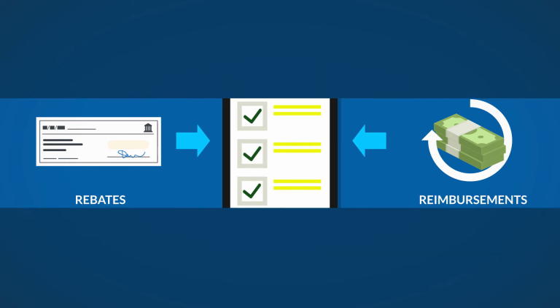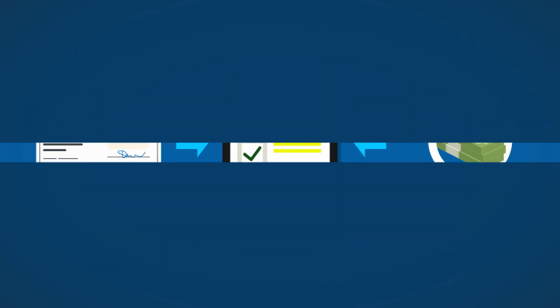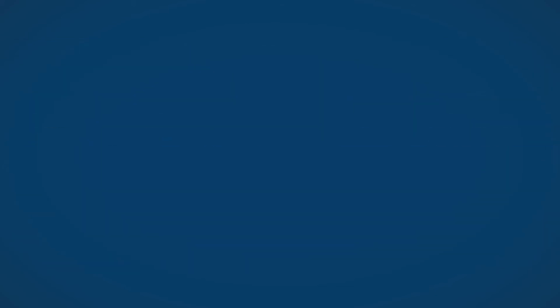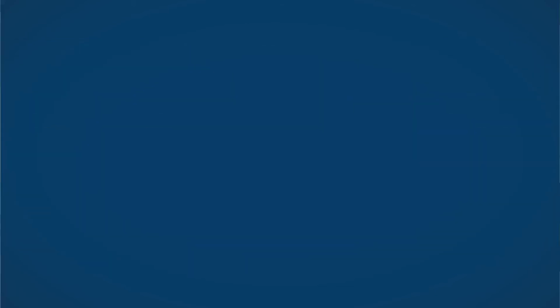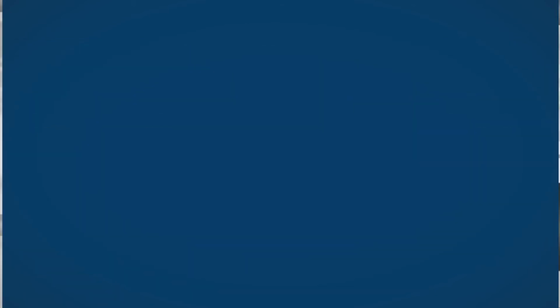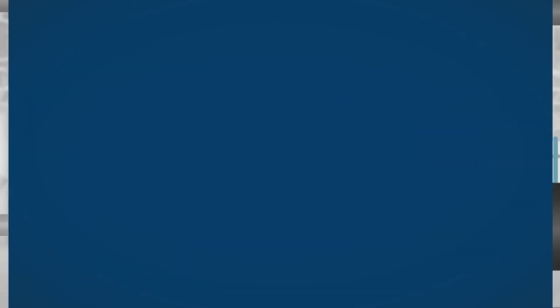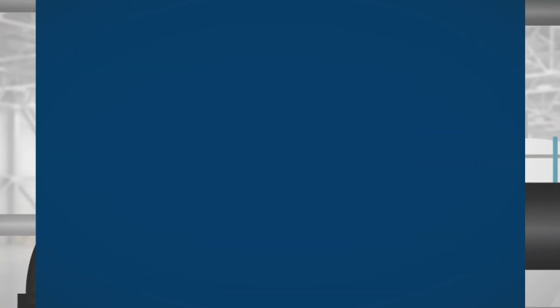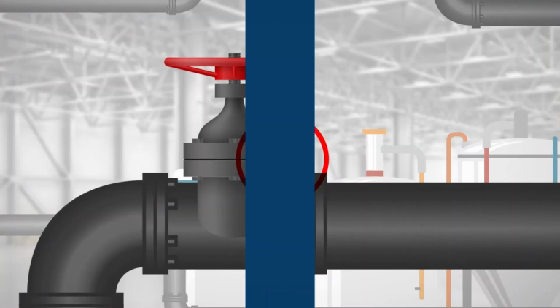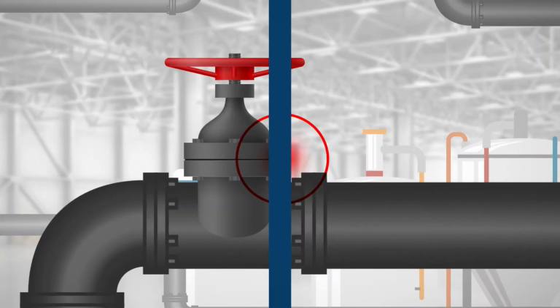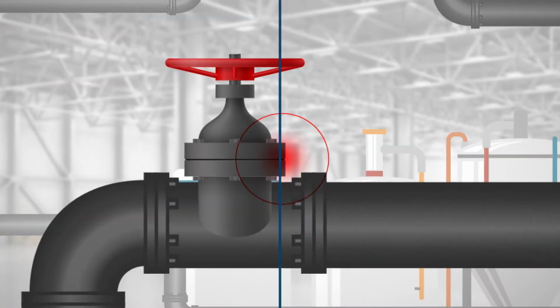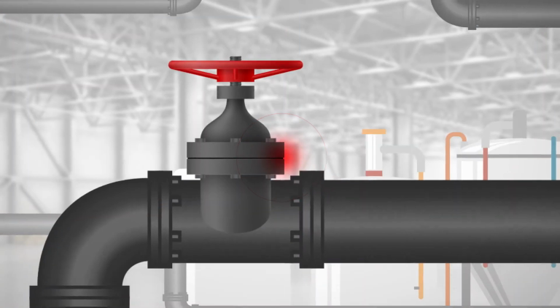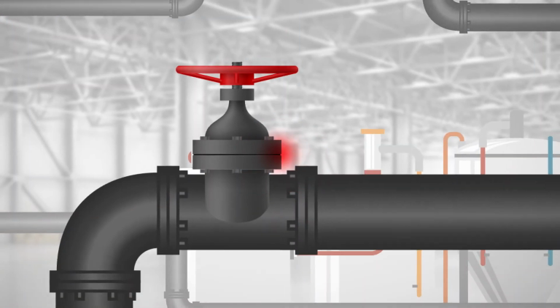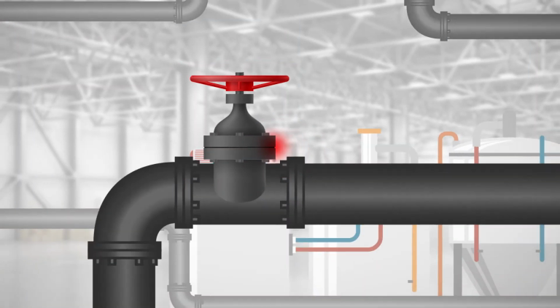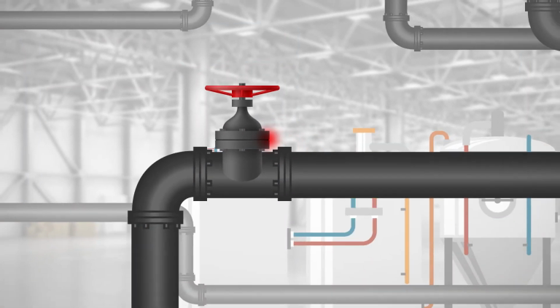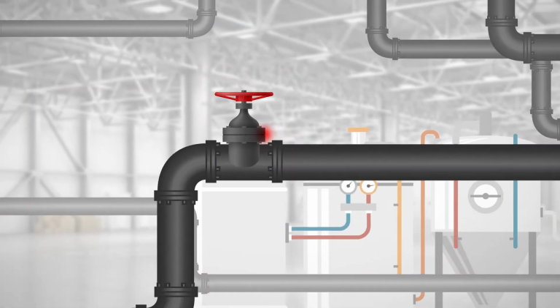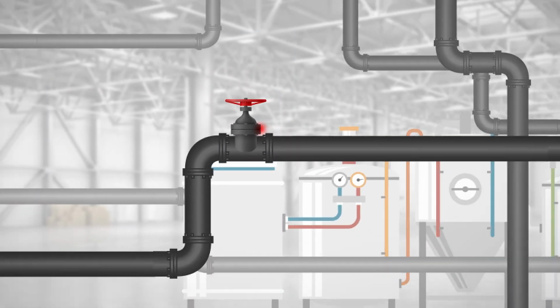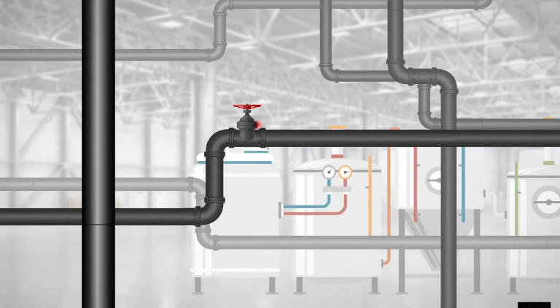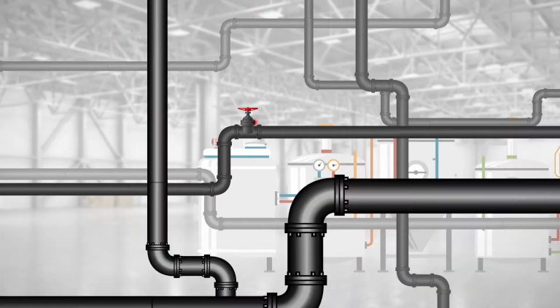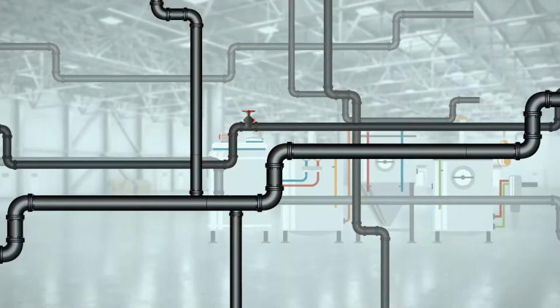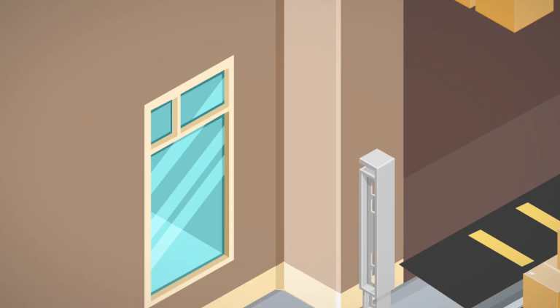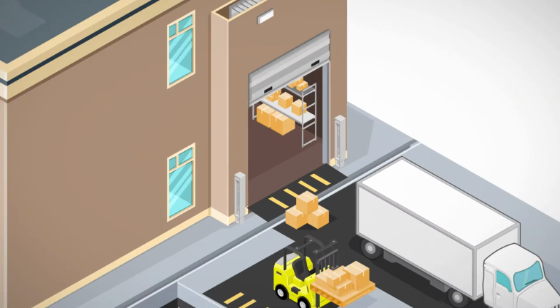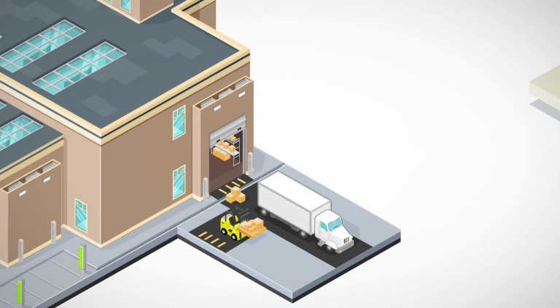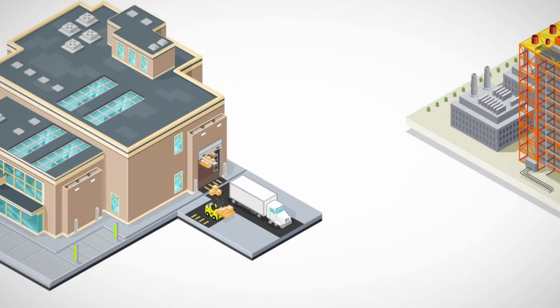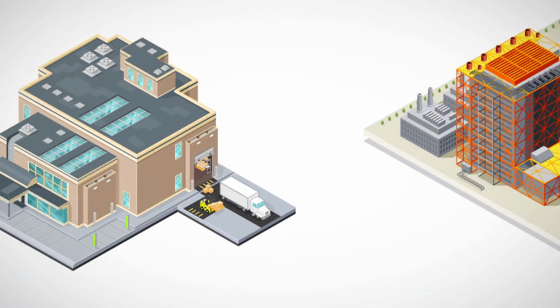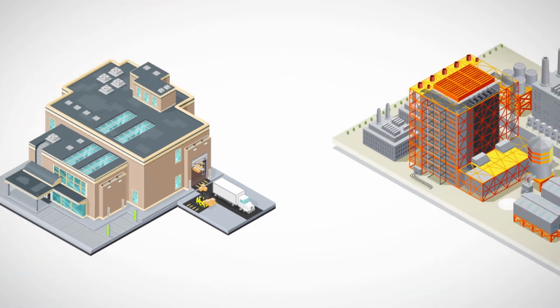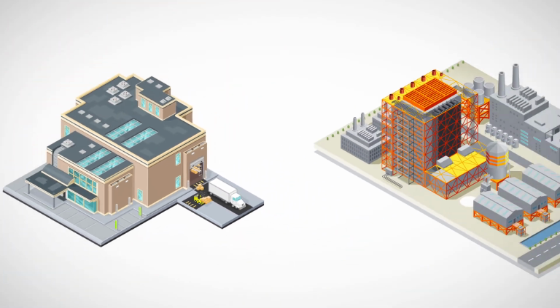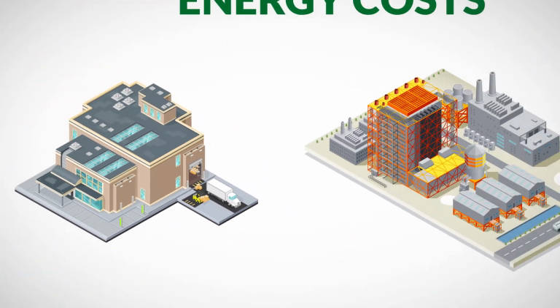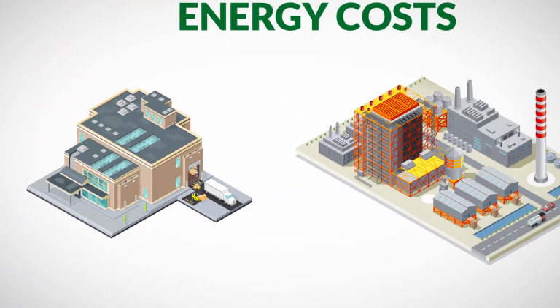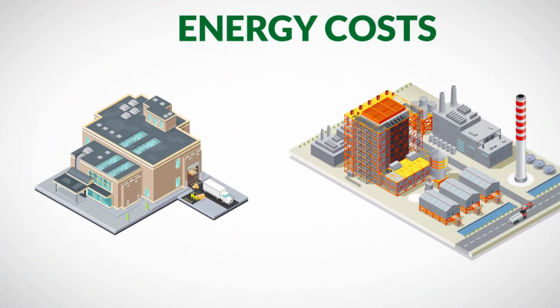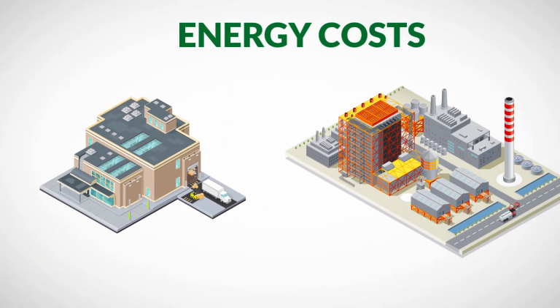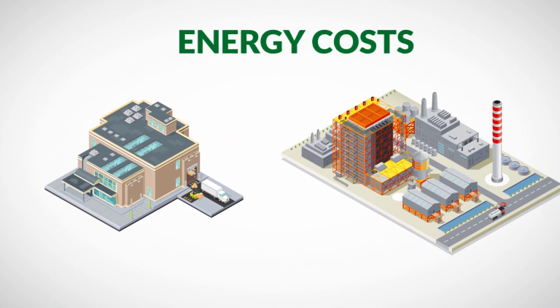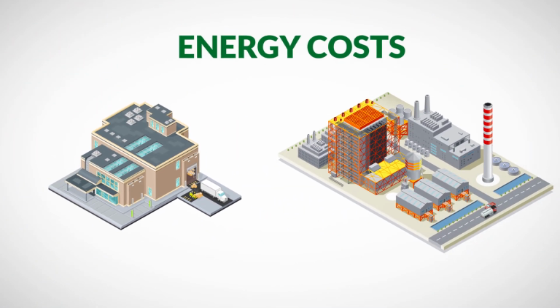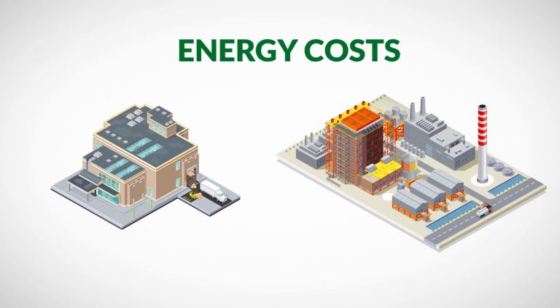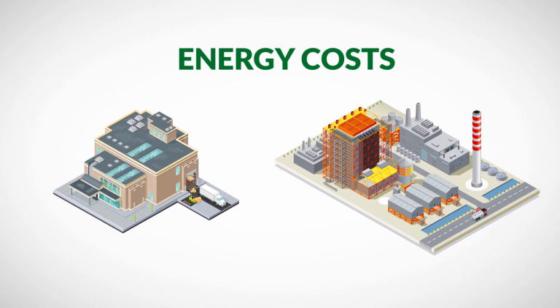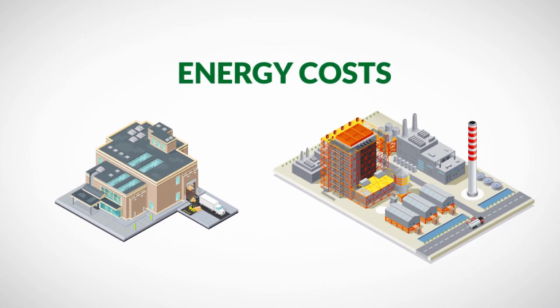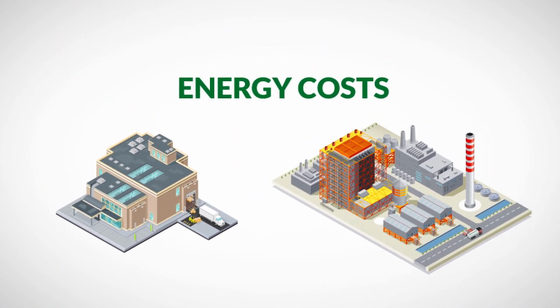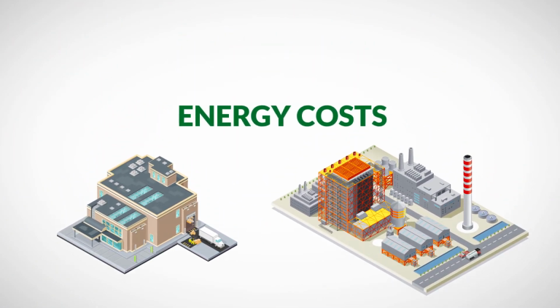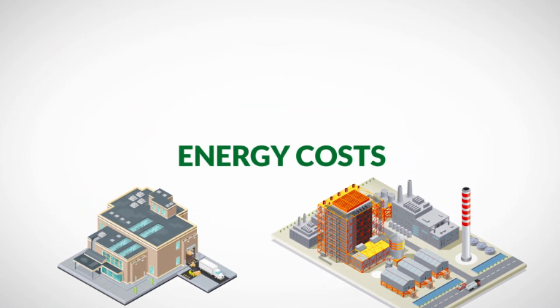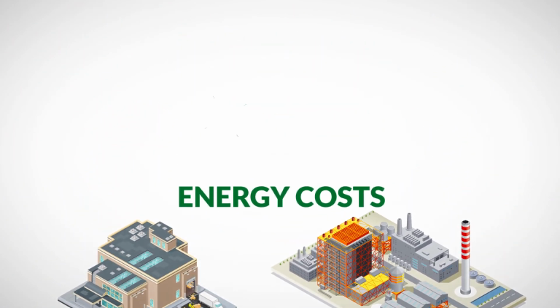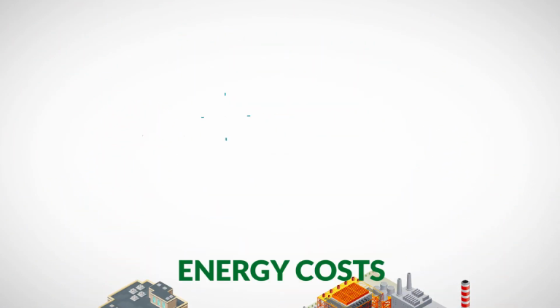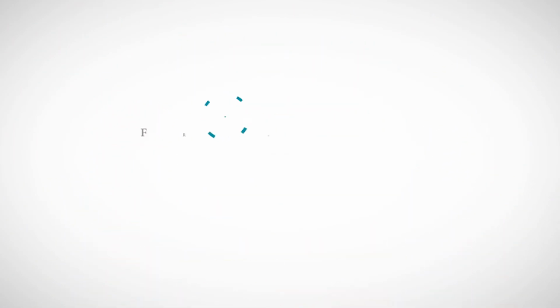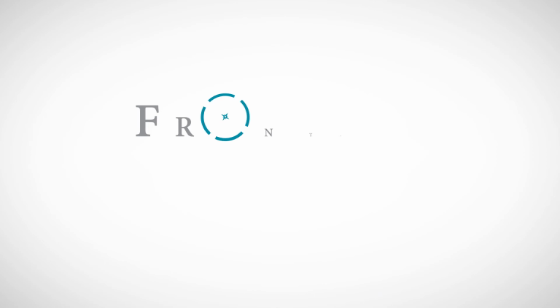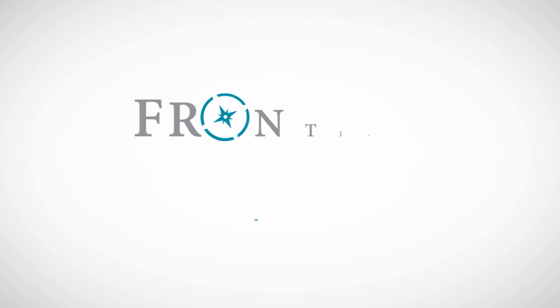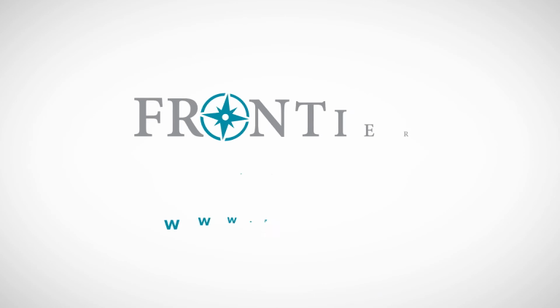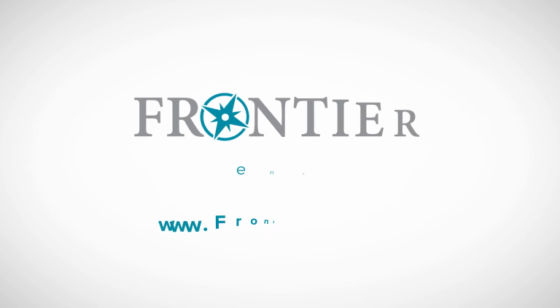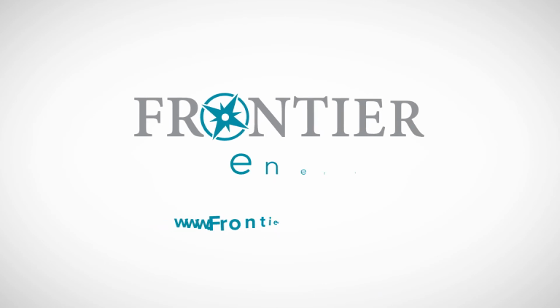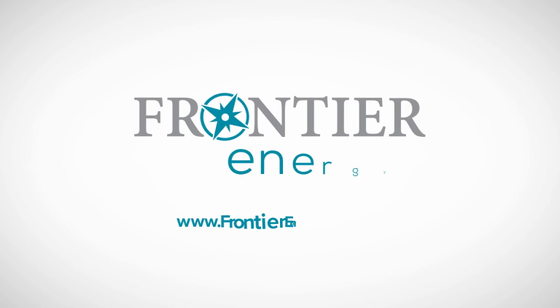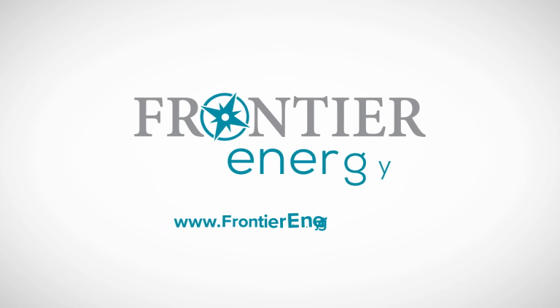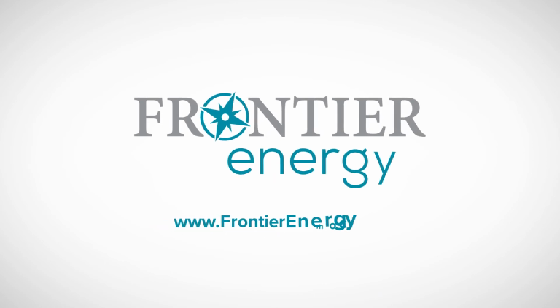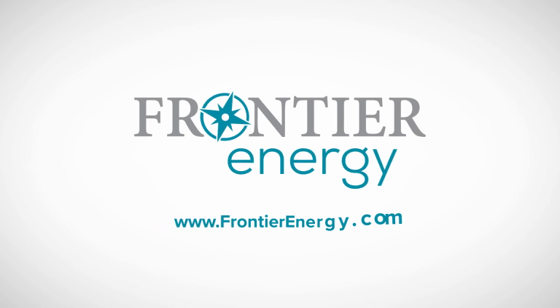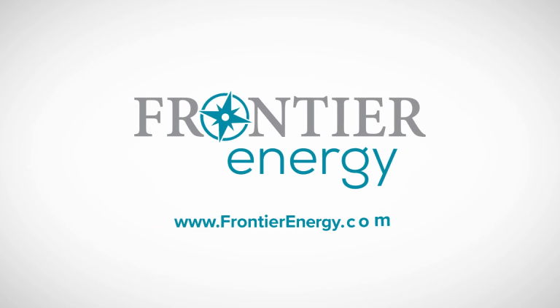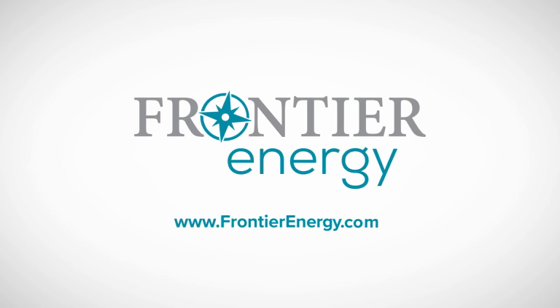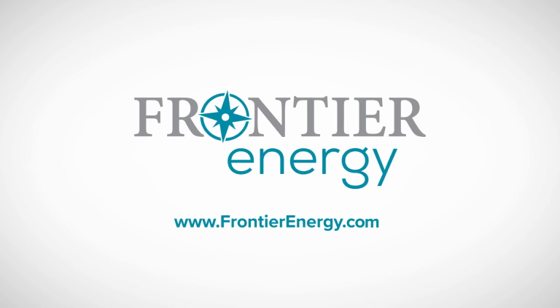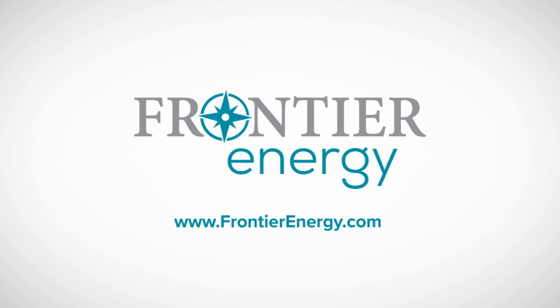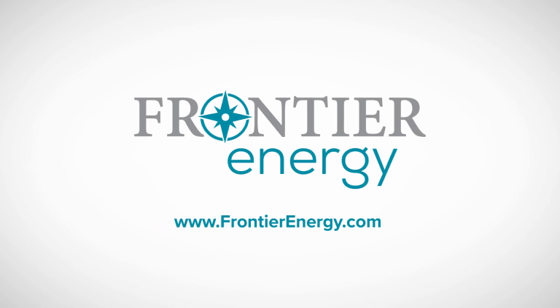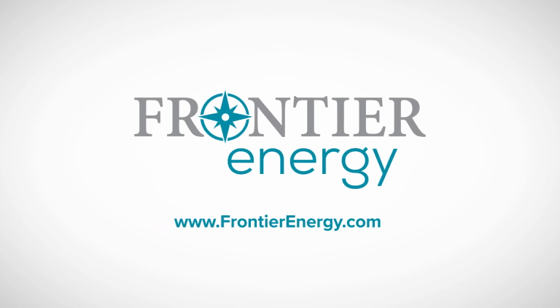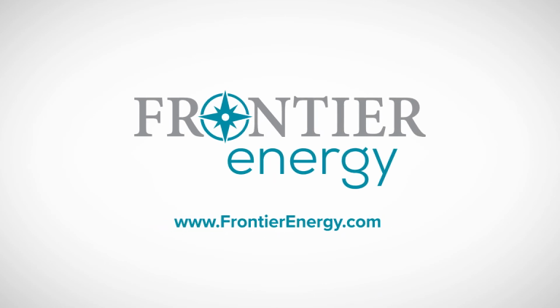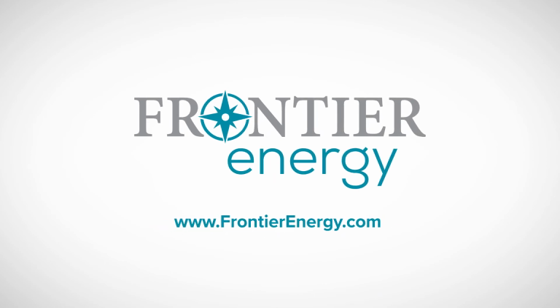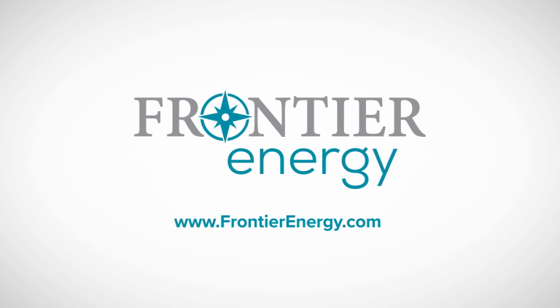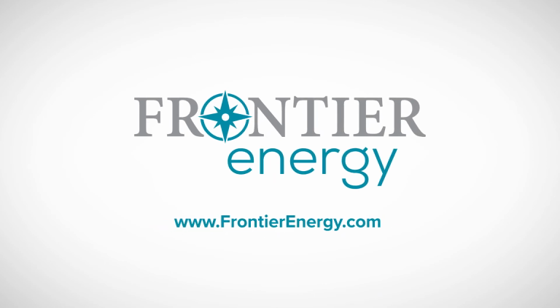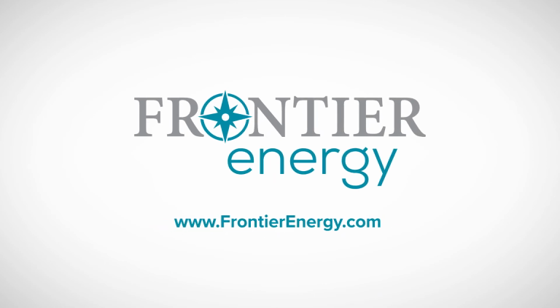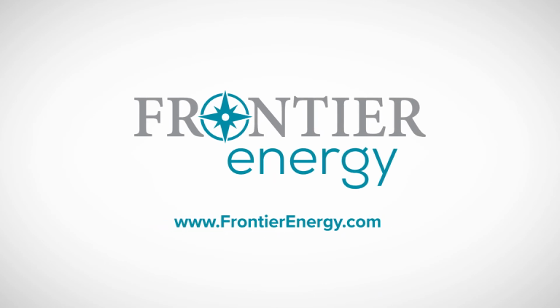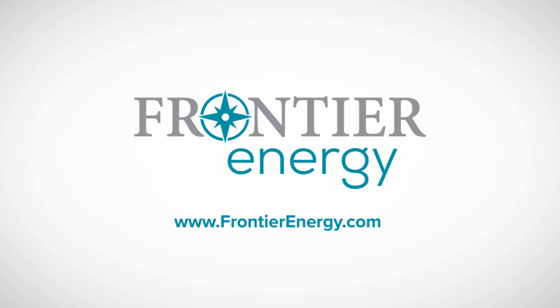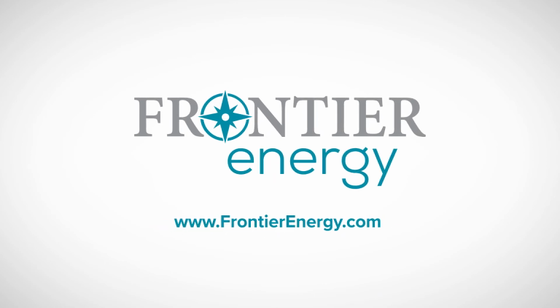Take control of your compressed air system and your energy costs. Contact Frontier Energy to learn more today.